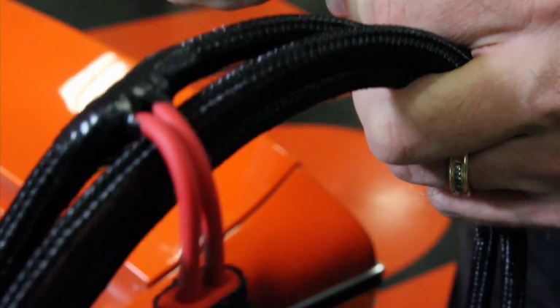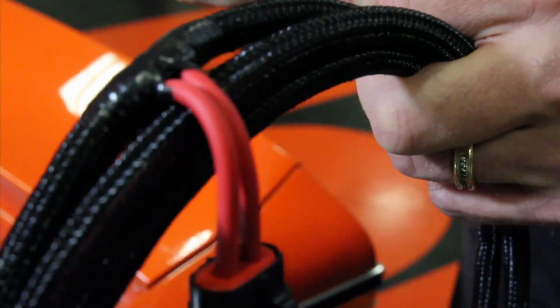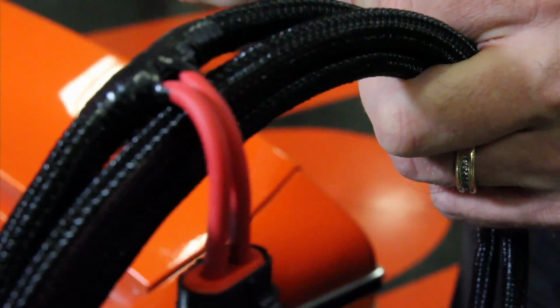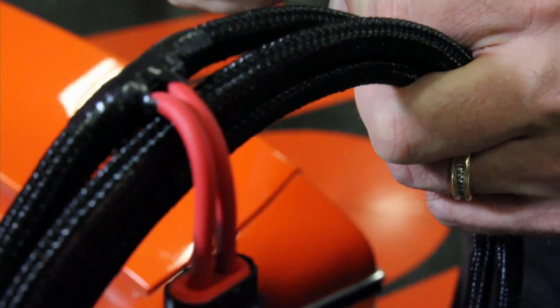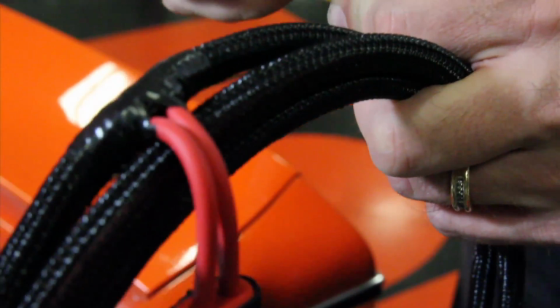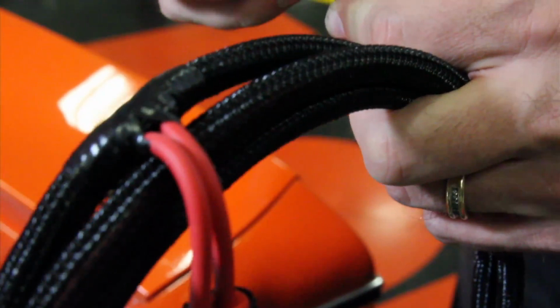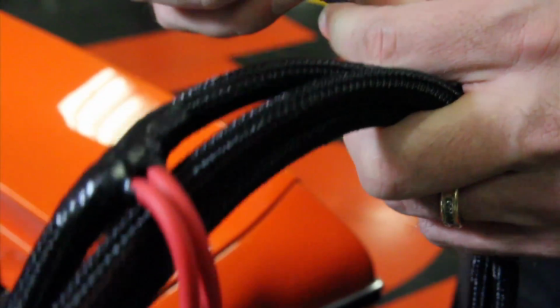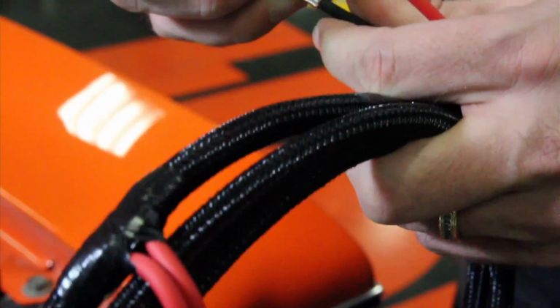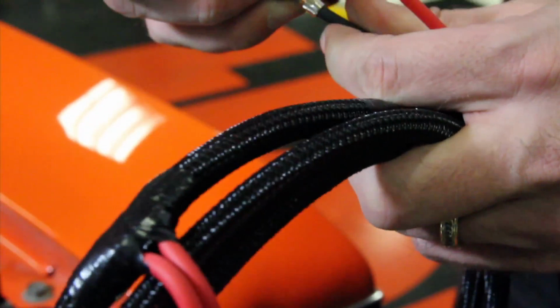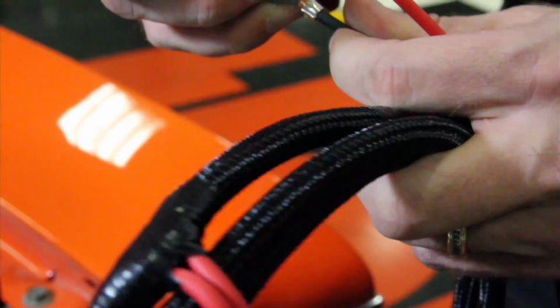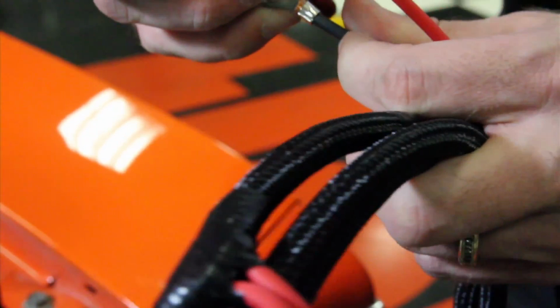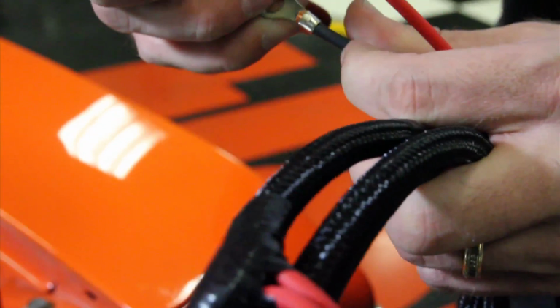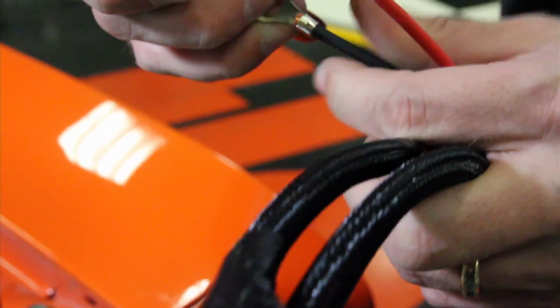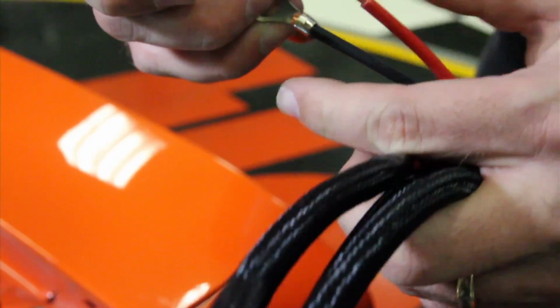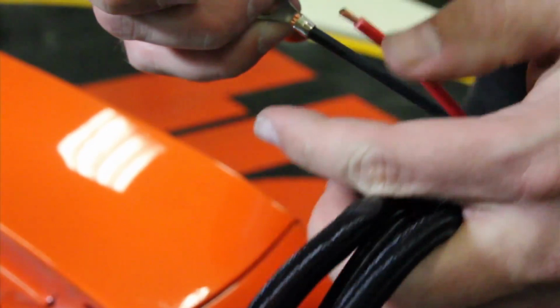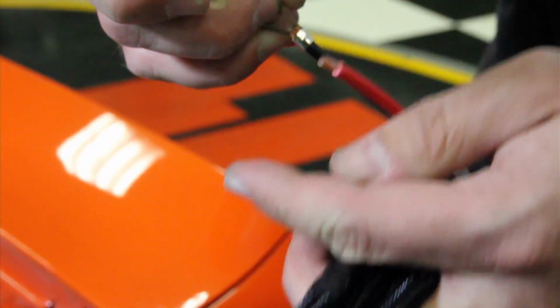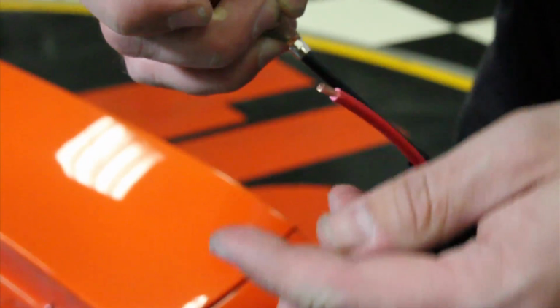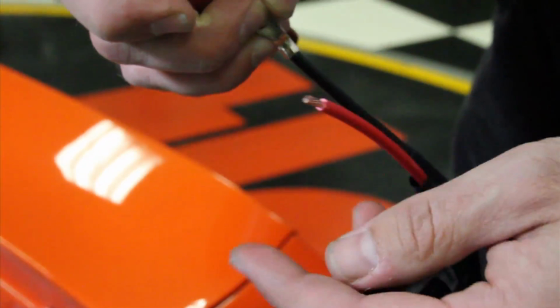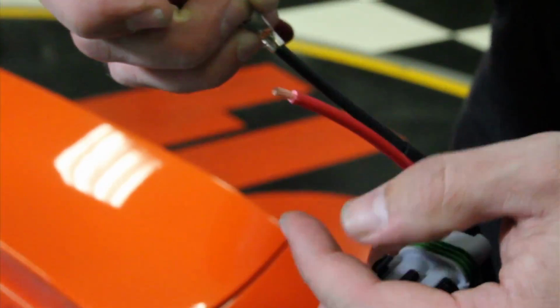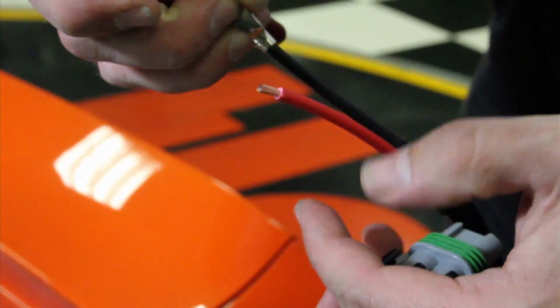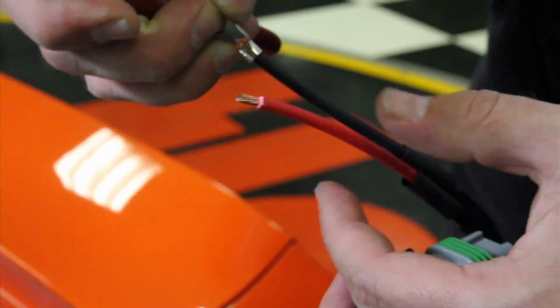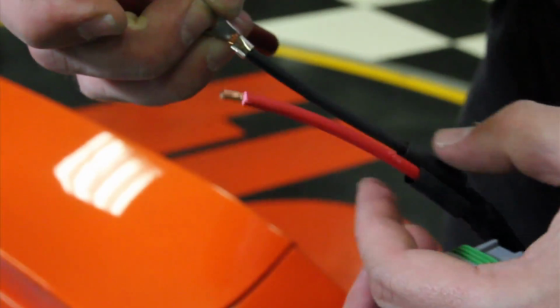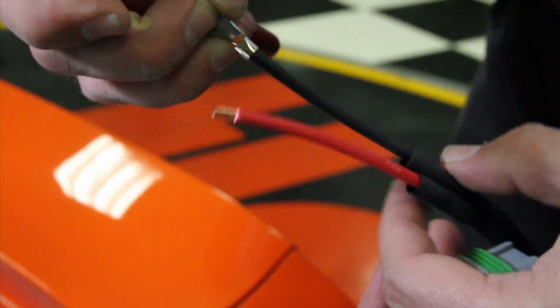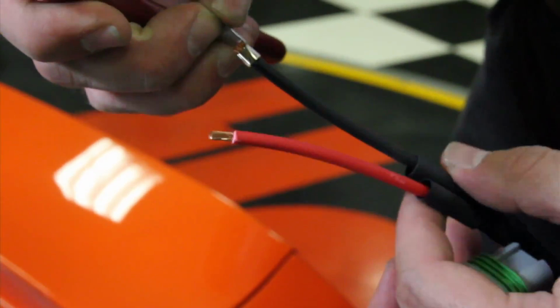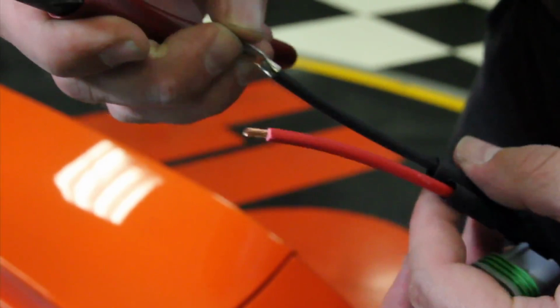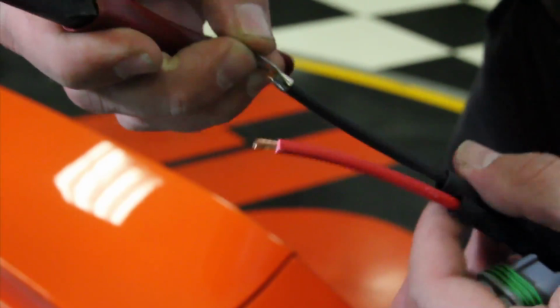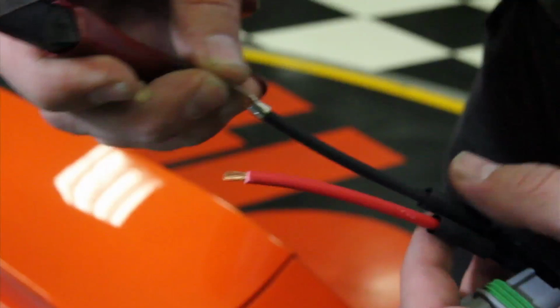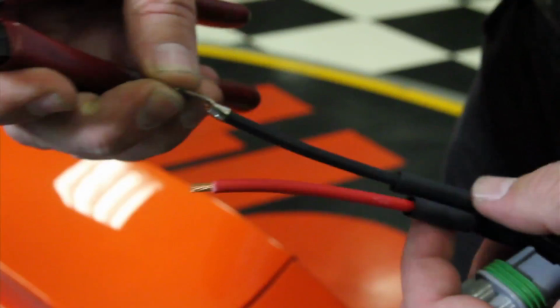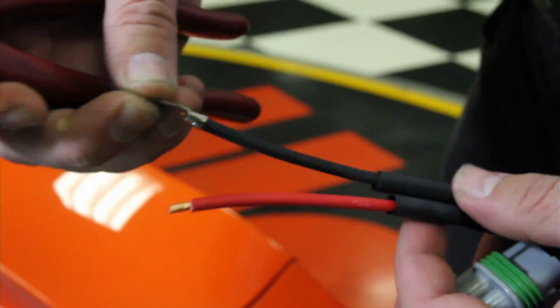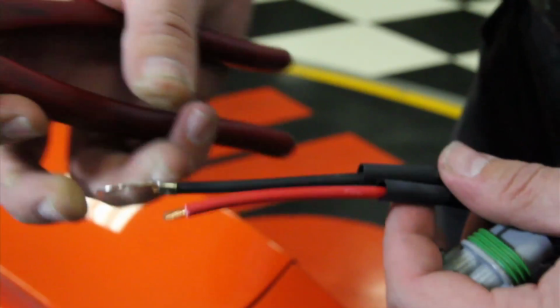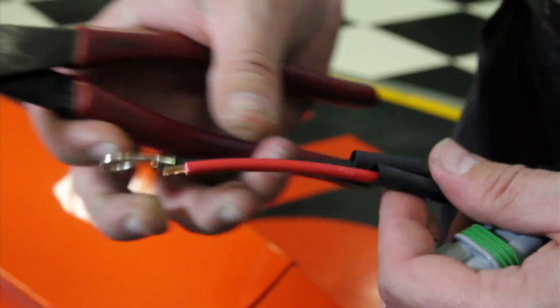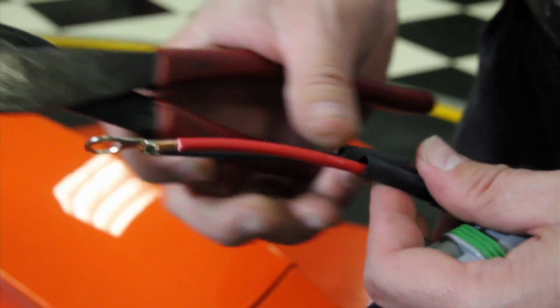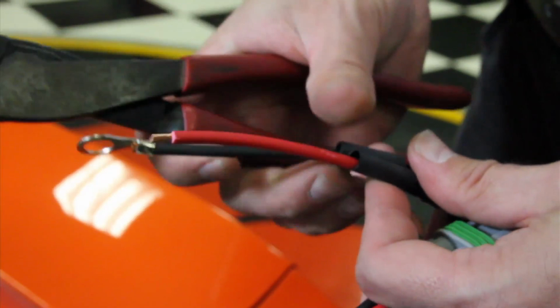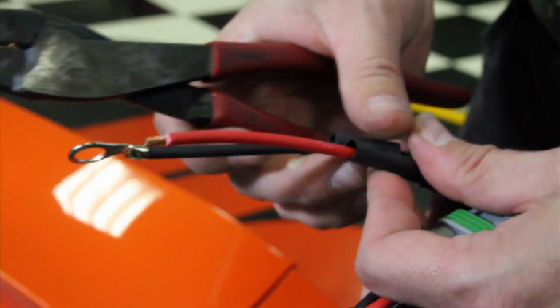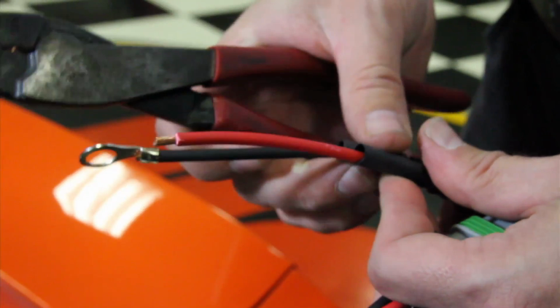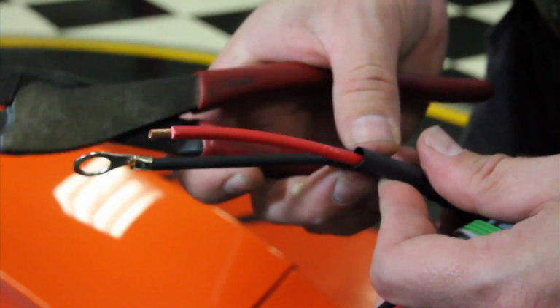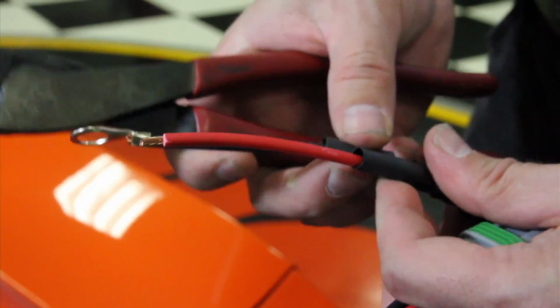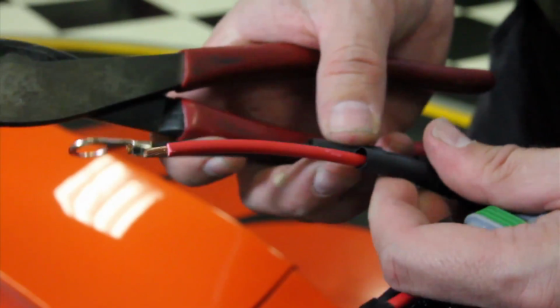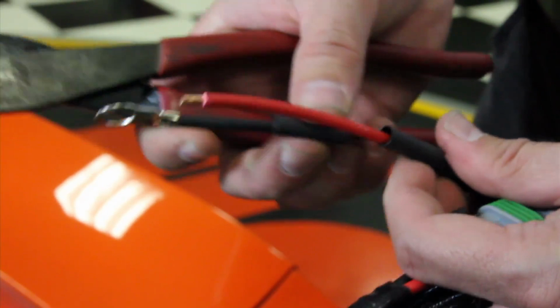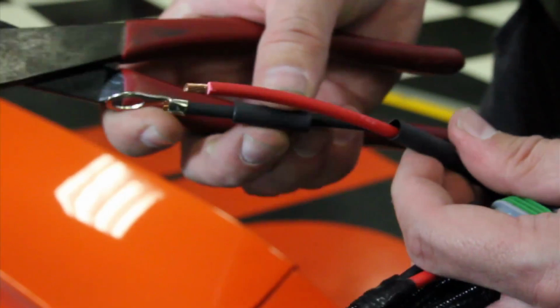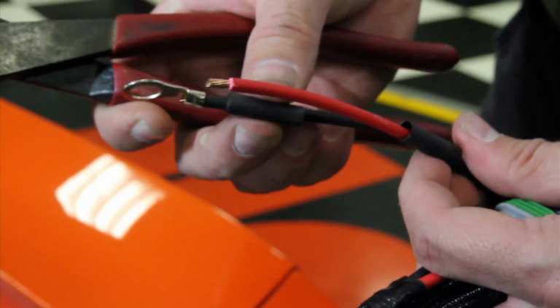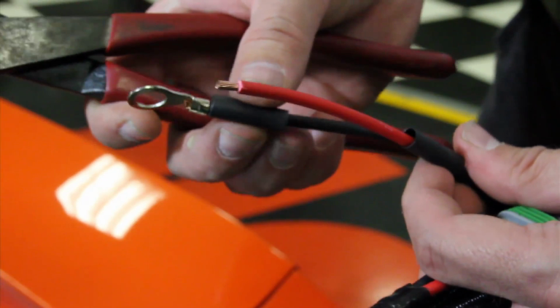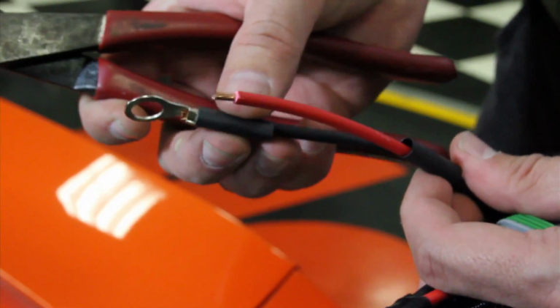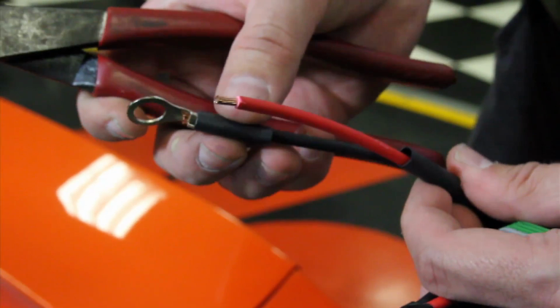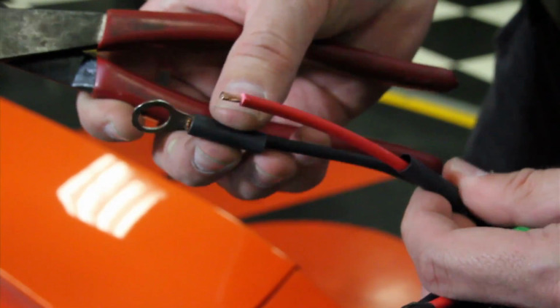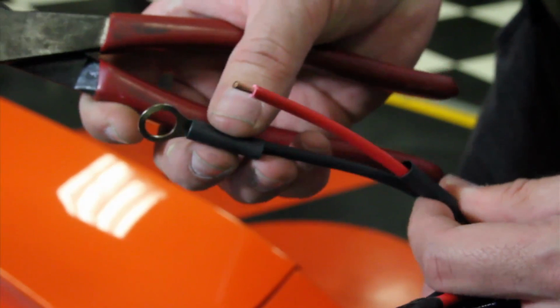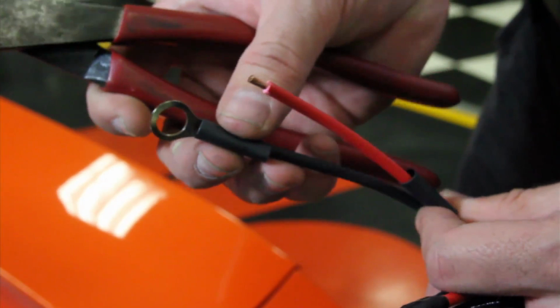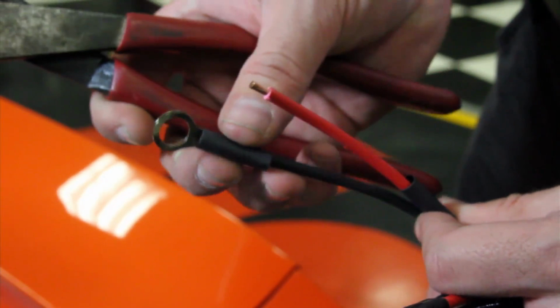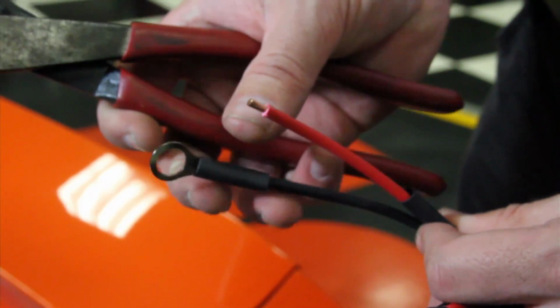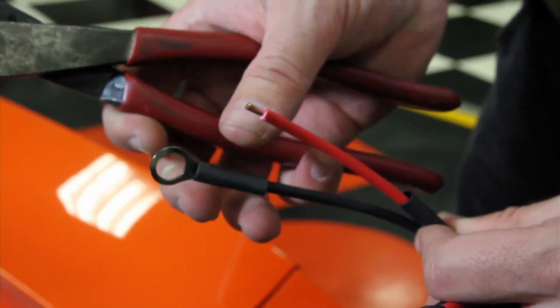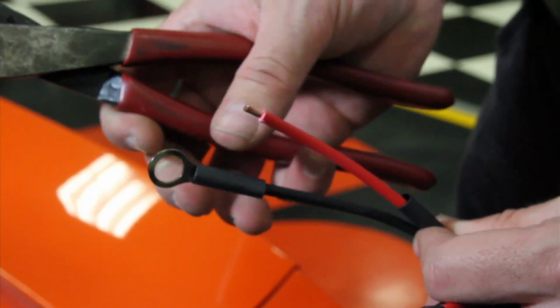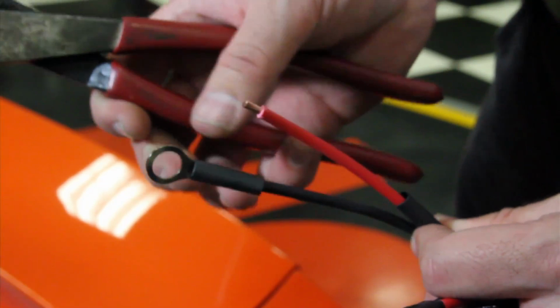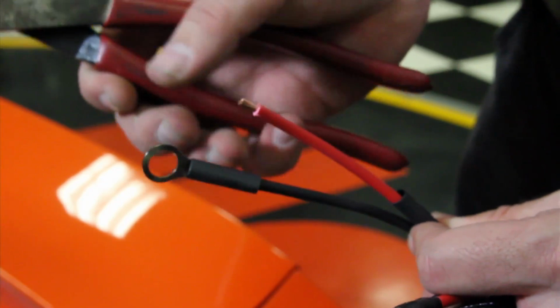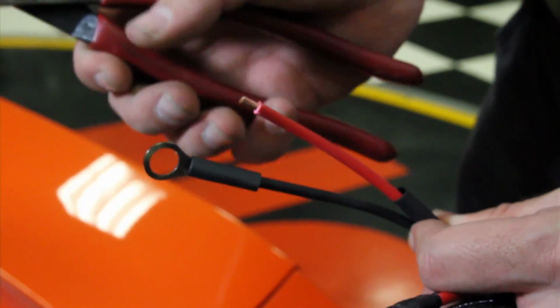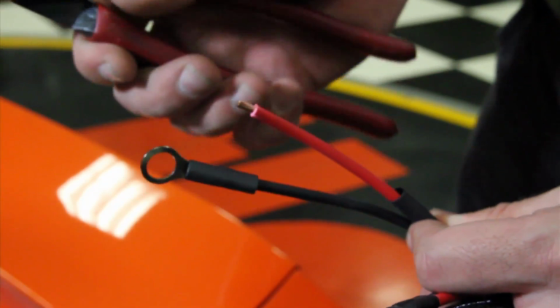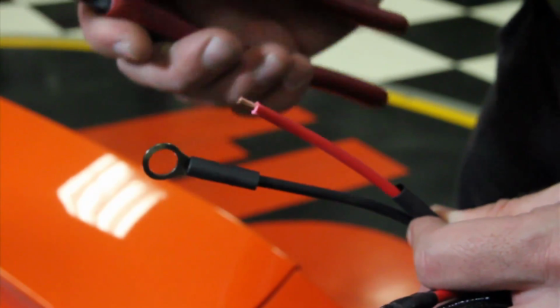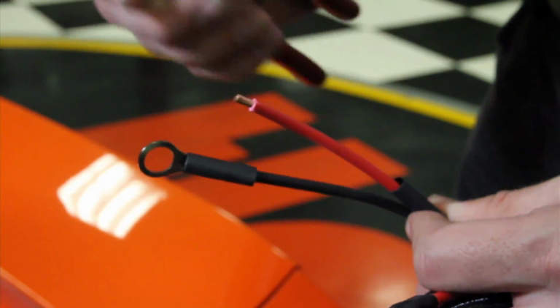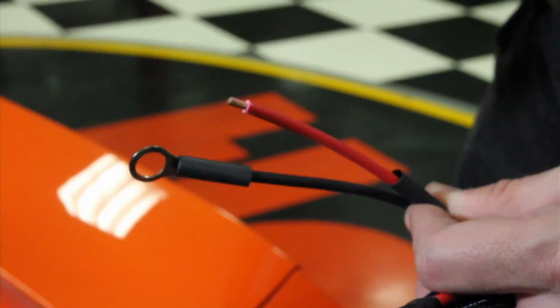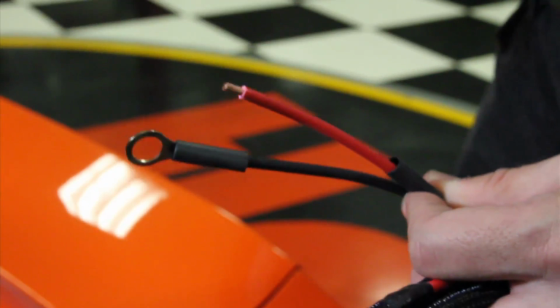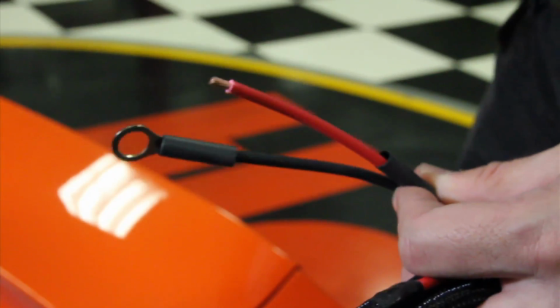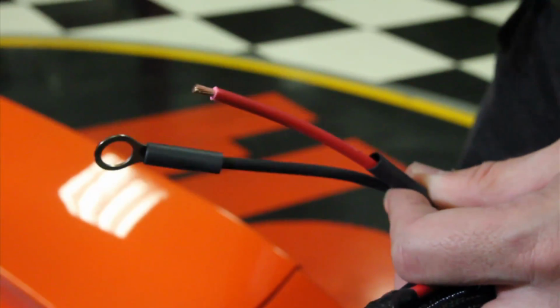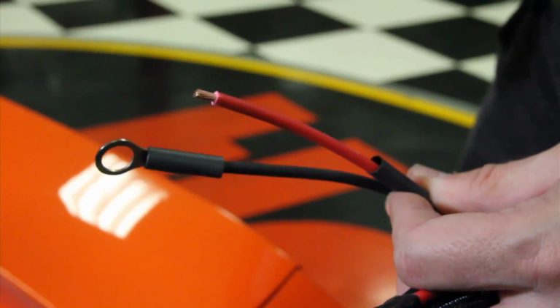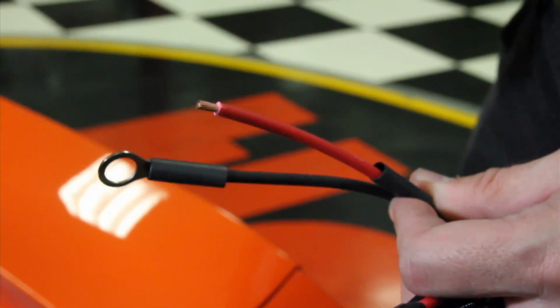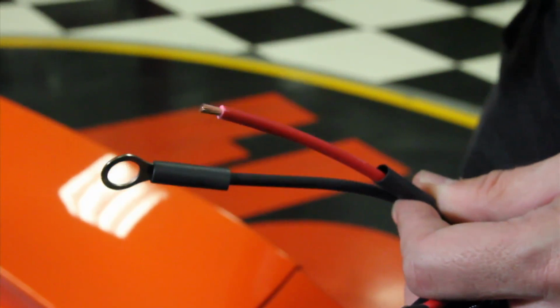You may even want to solder that now — I'd advise that. And when you're done, just put the heat shrink over it, and you've got a great connection.